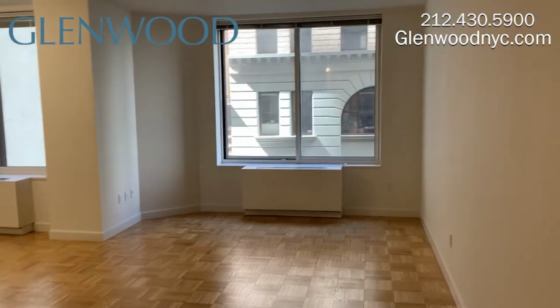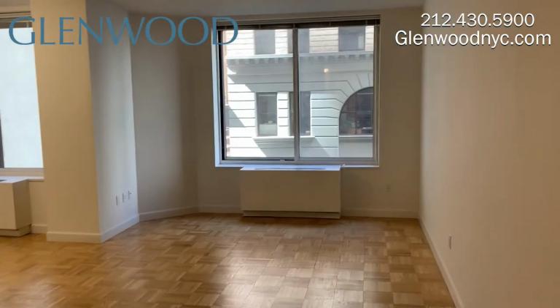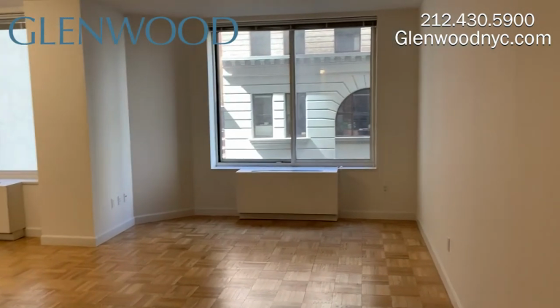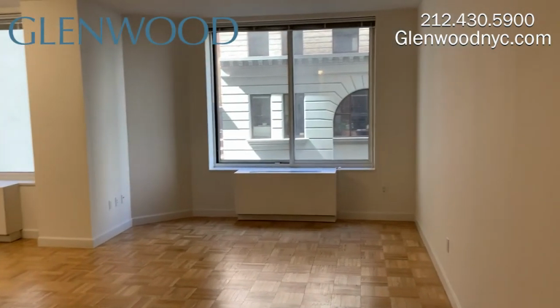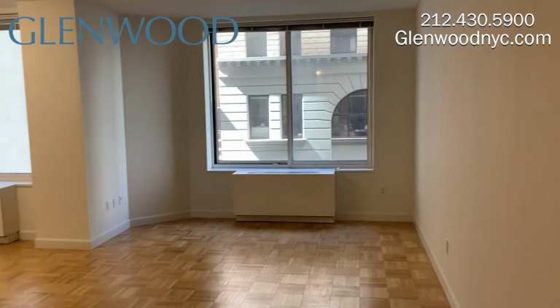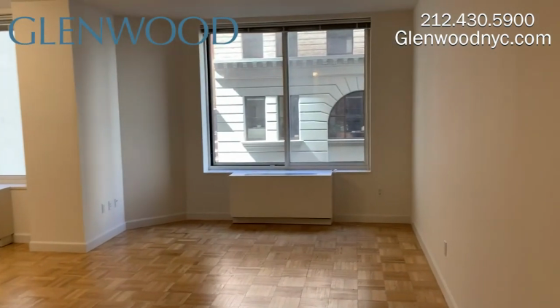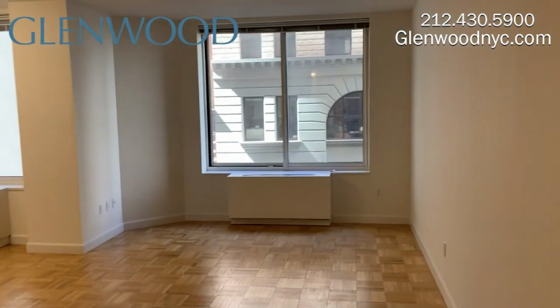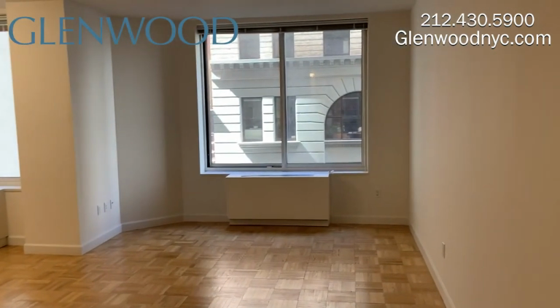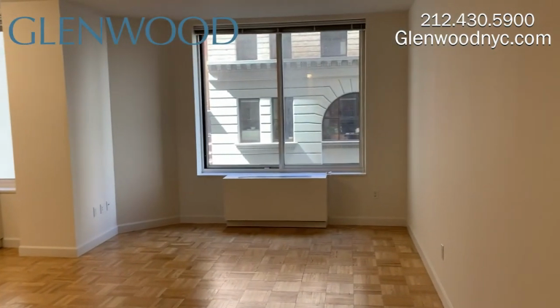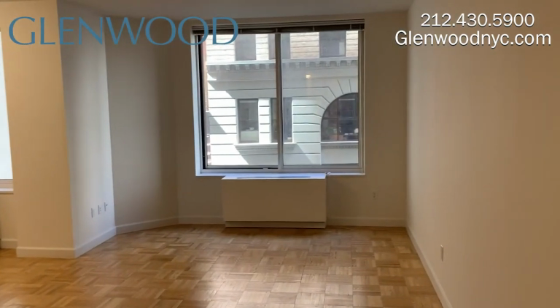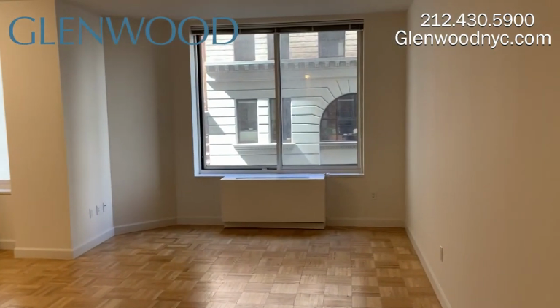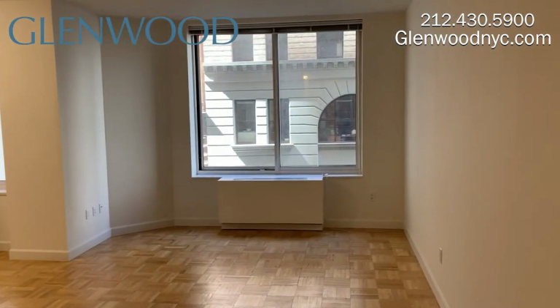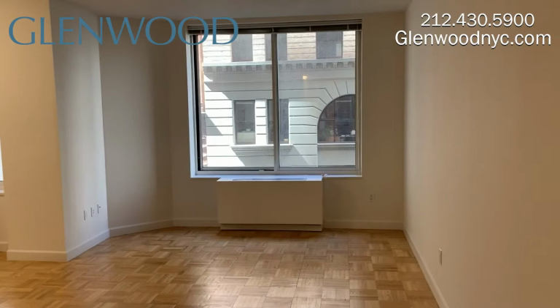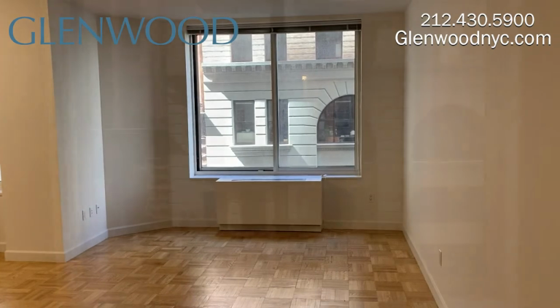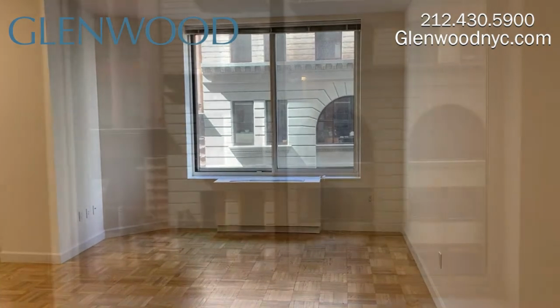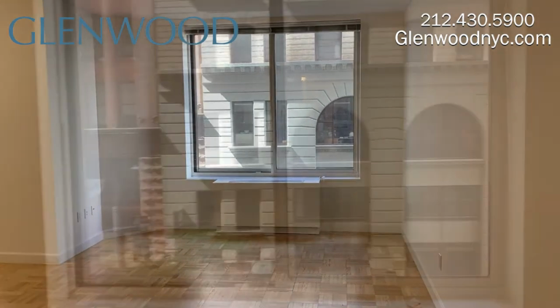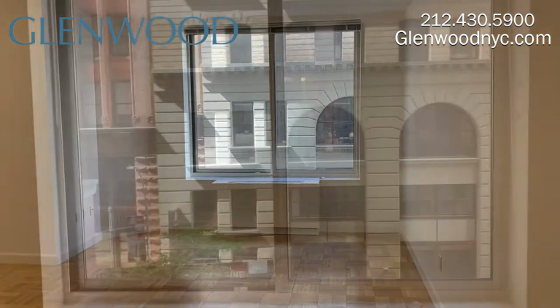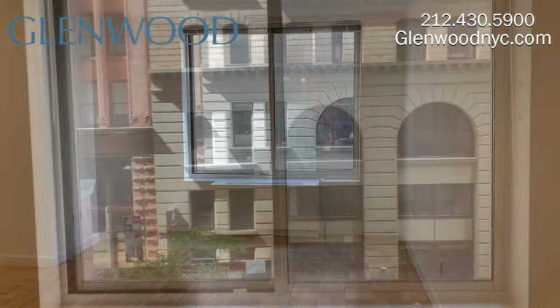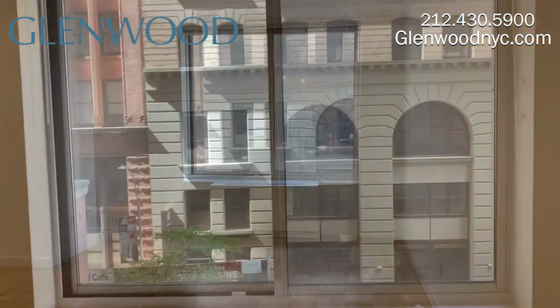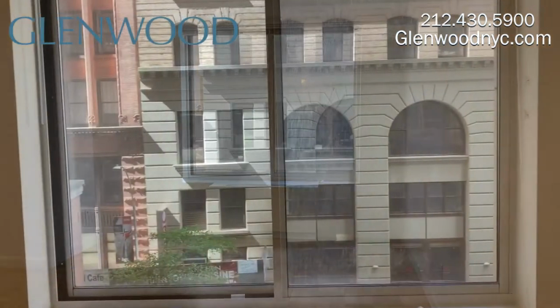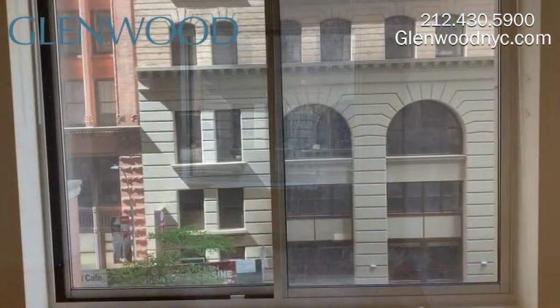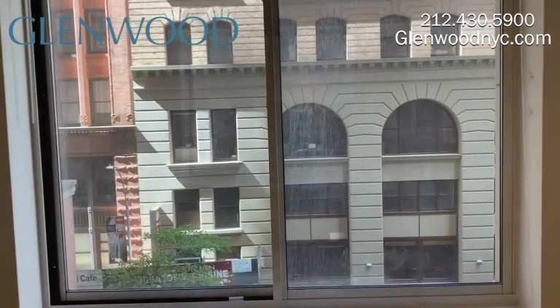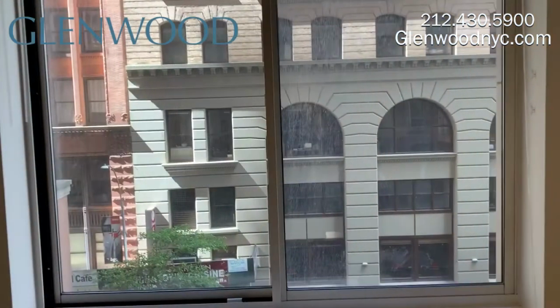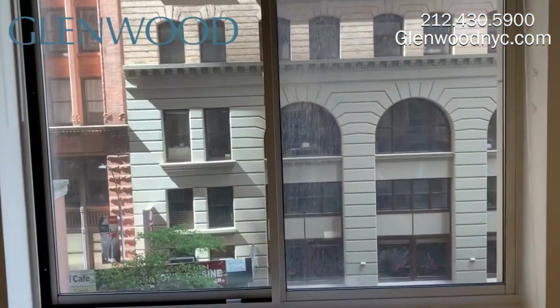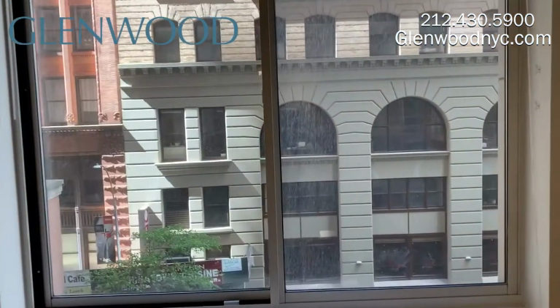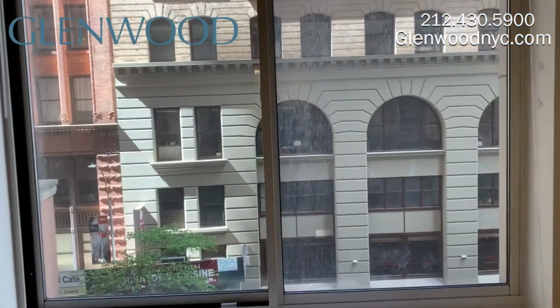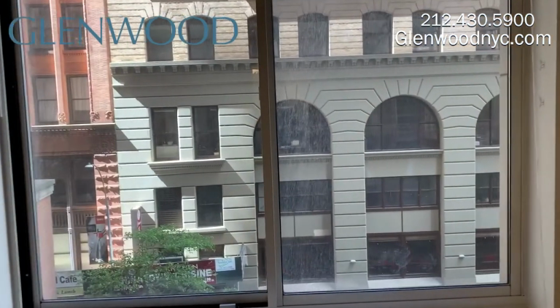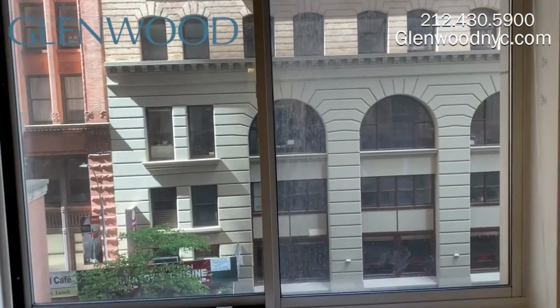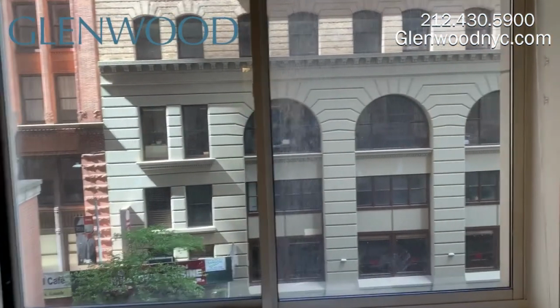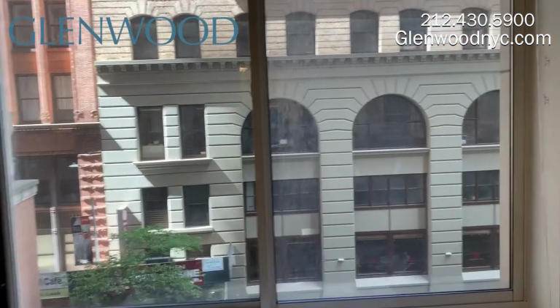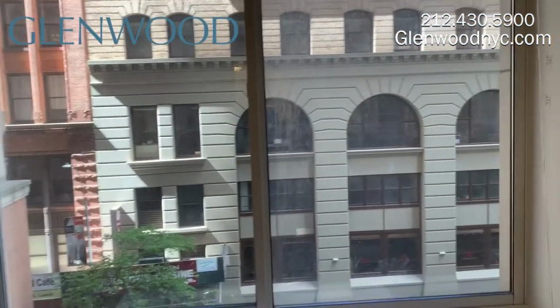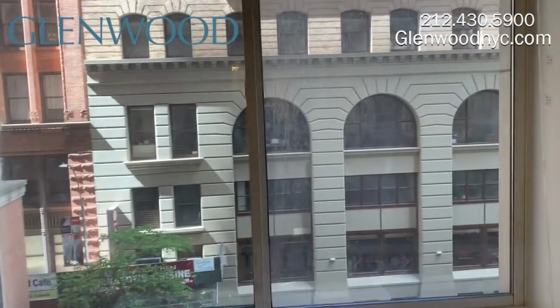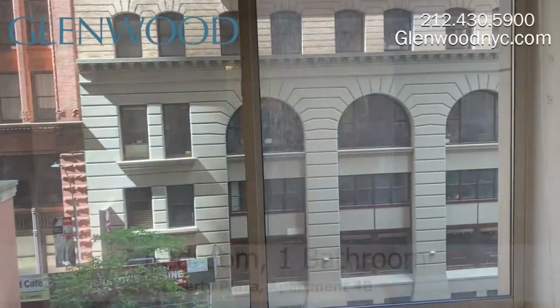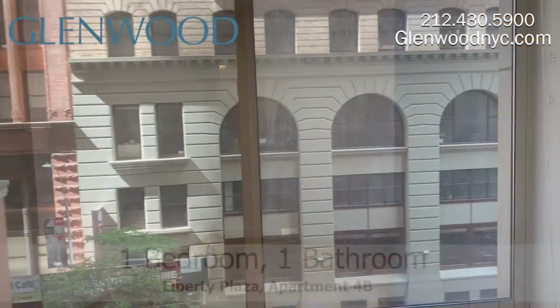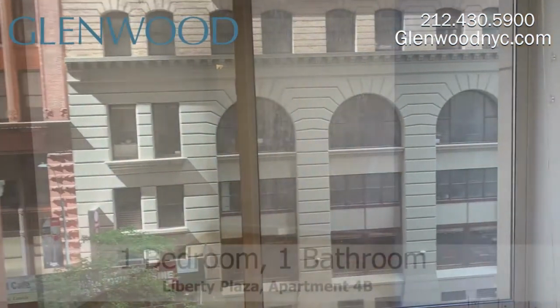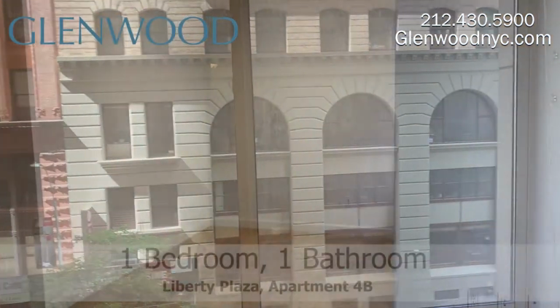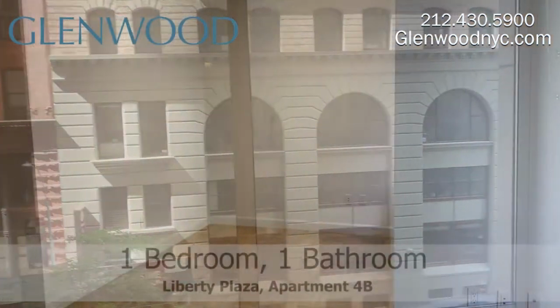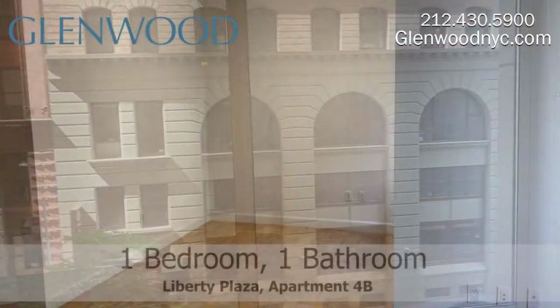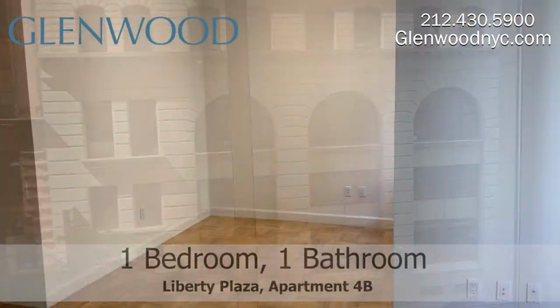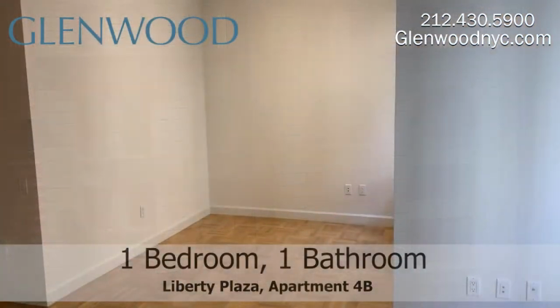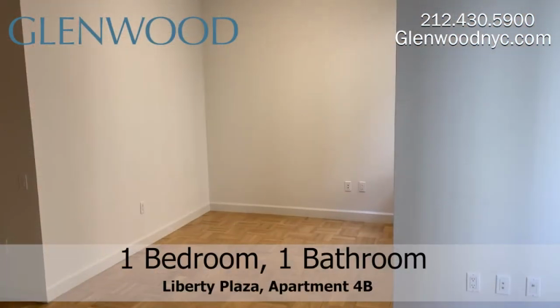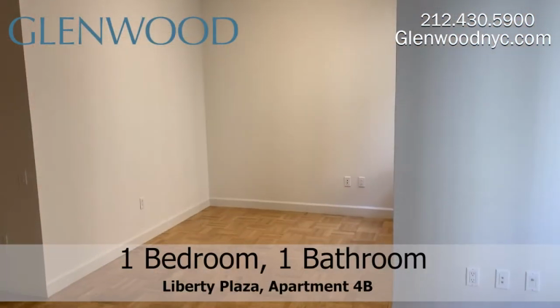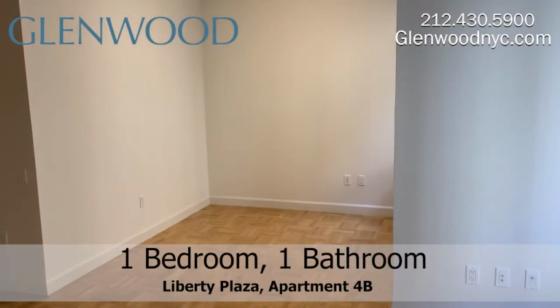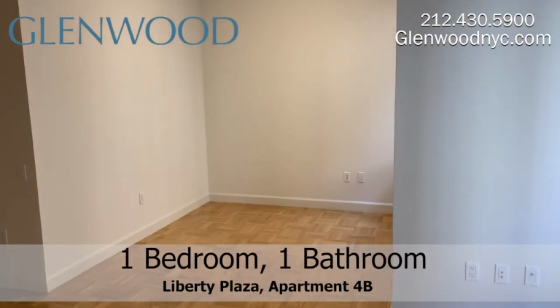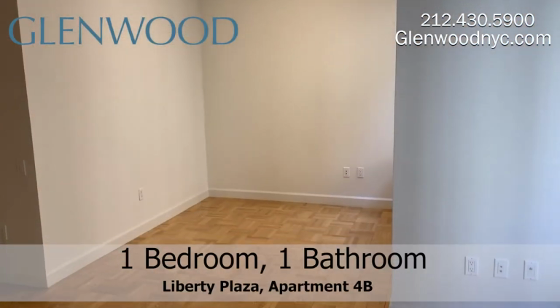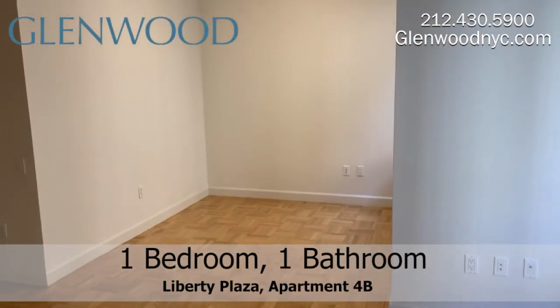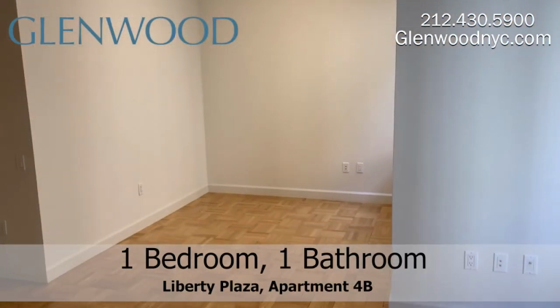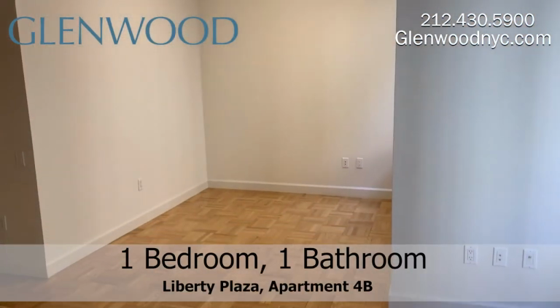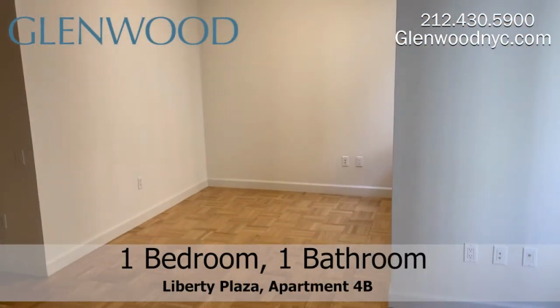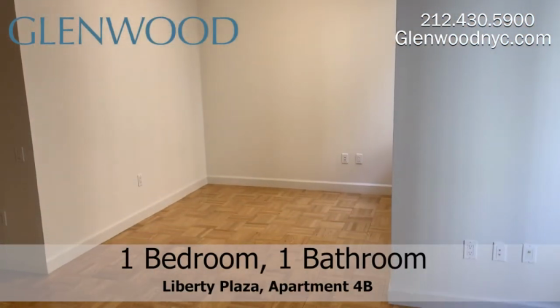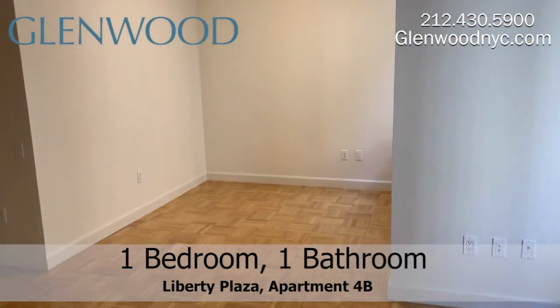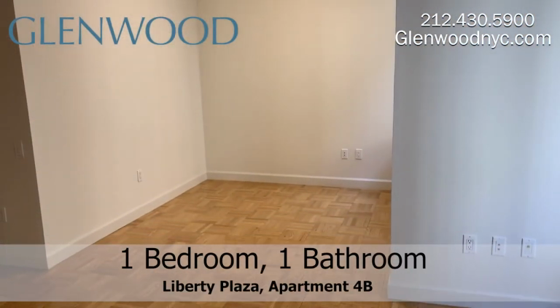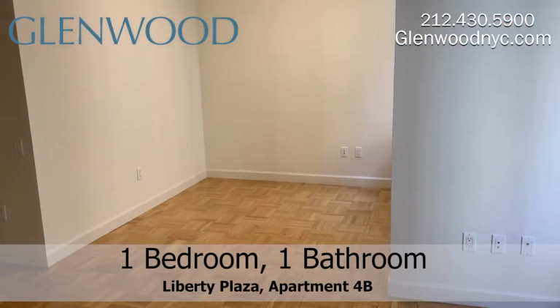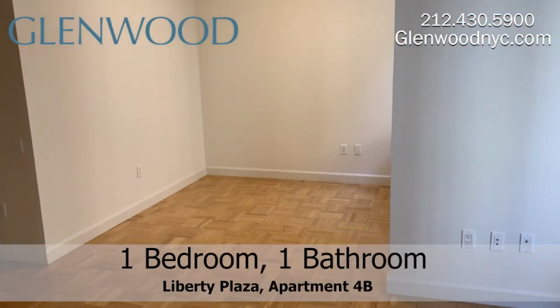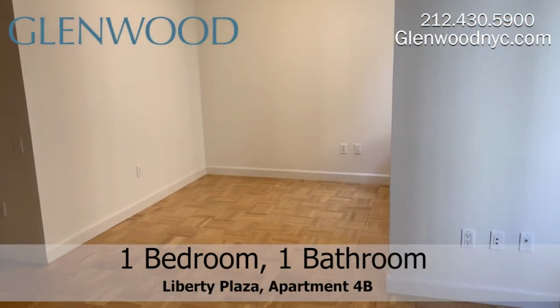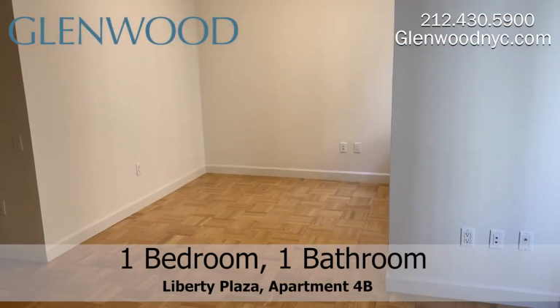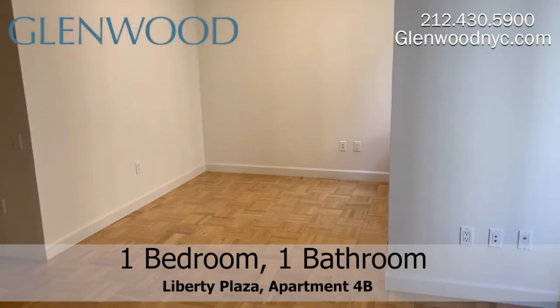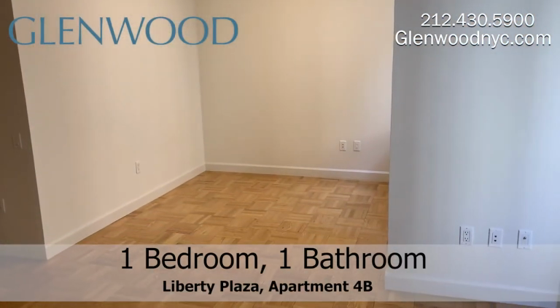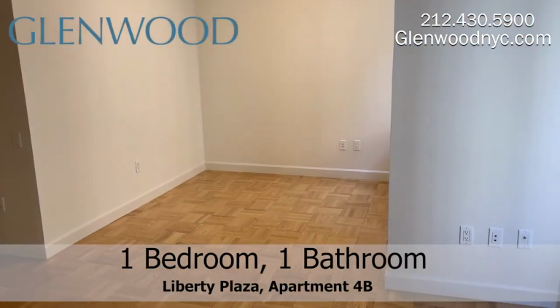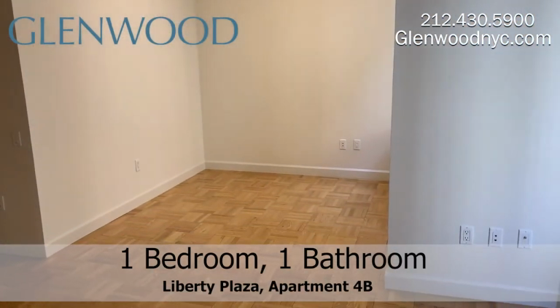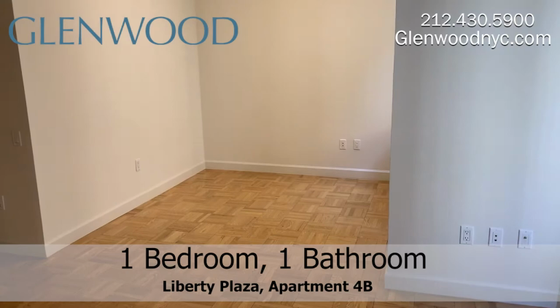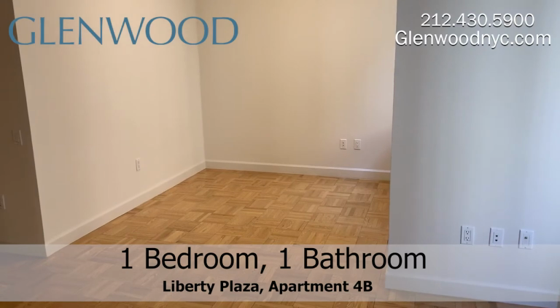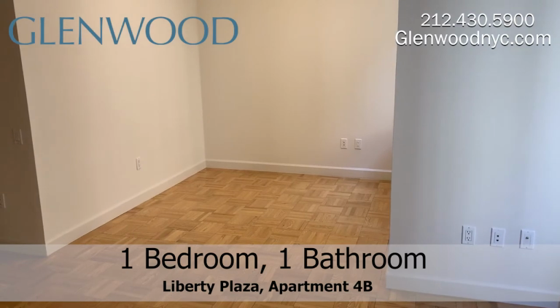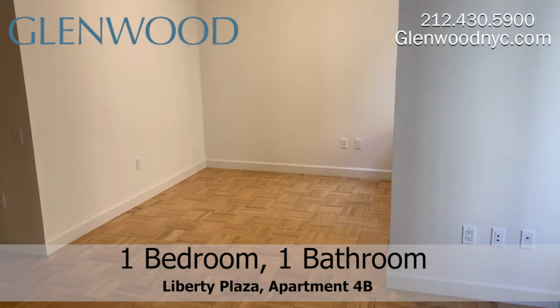This living room is spacious with a nice south-facing window. This spacious dining room can be converted into a second bedroom.